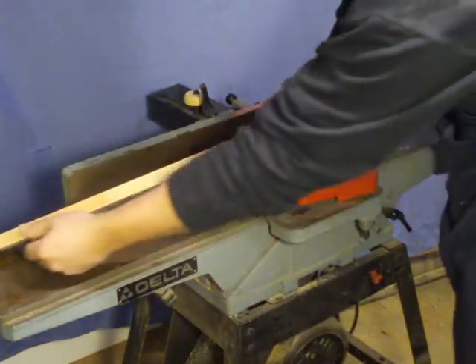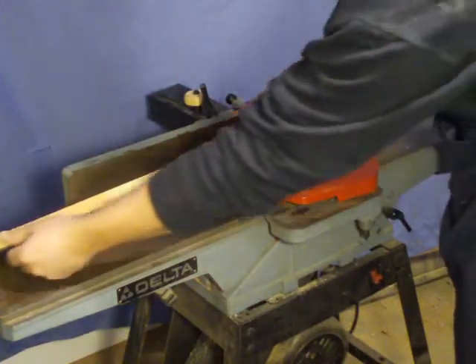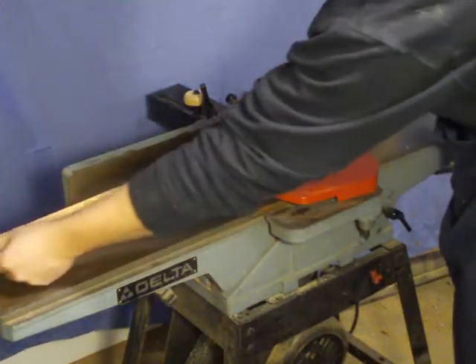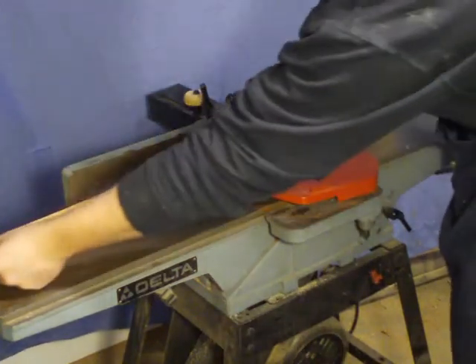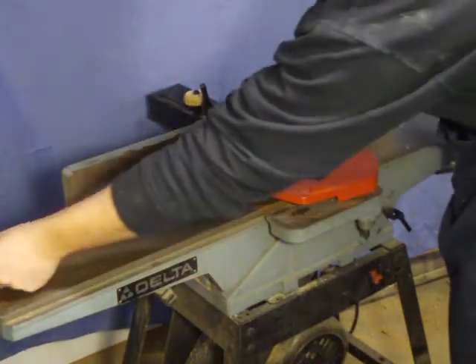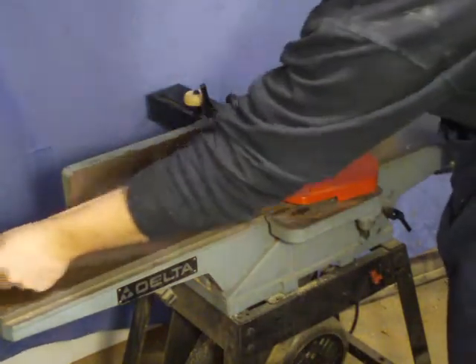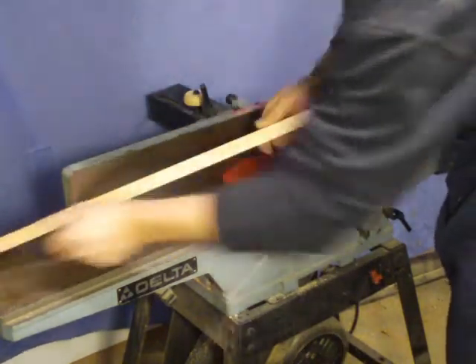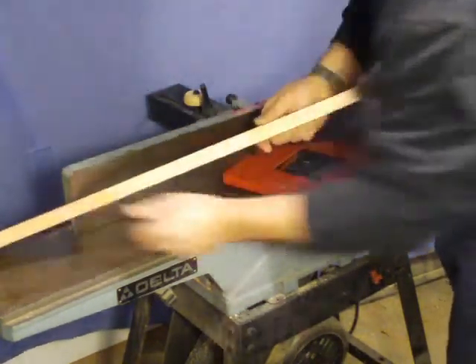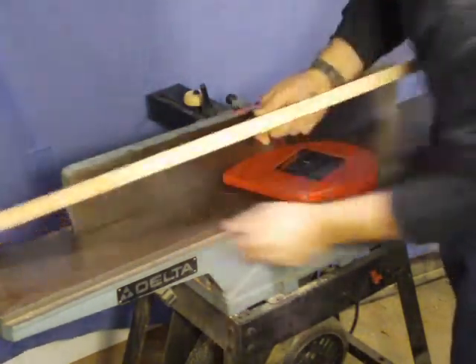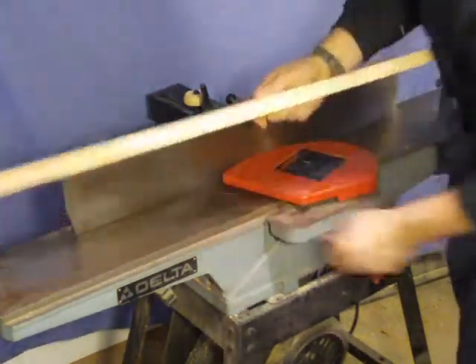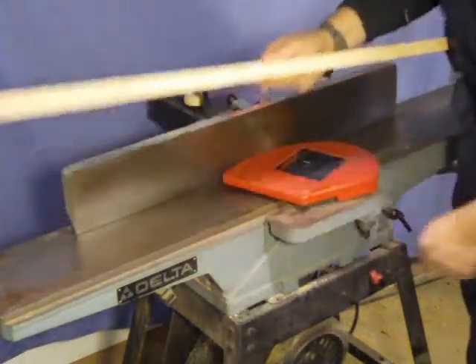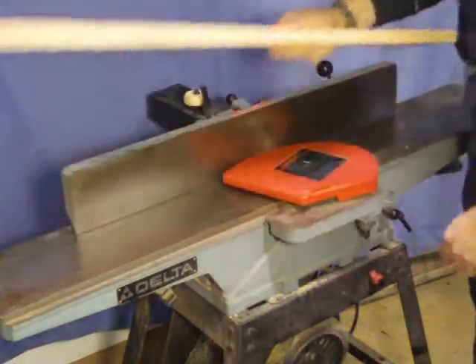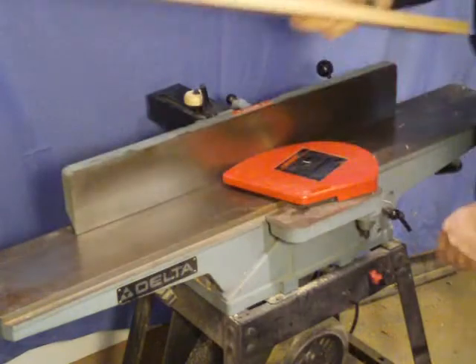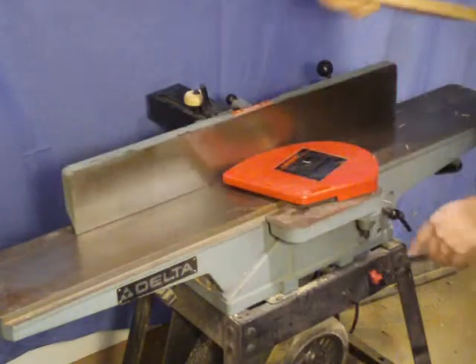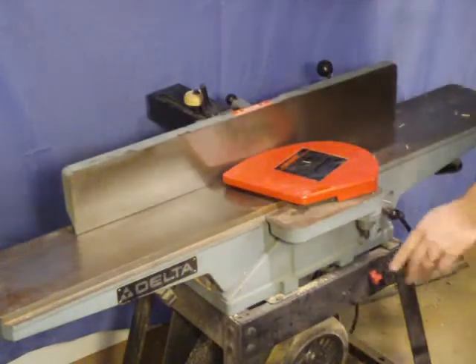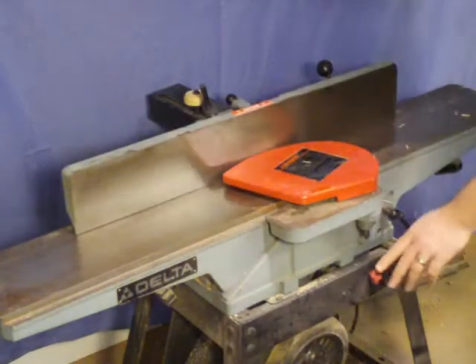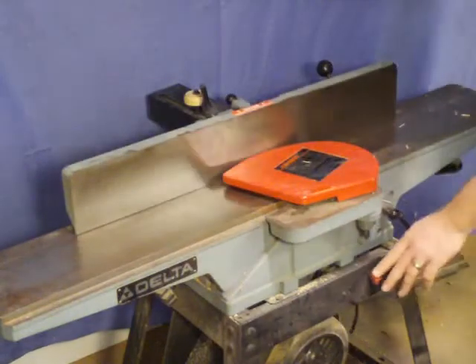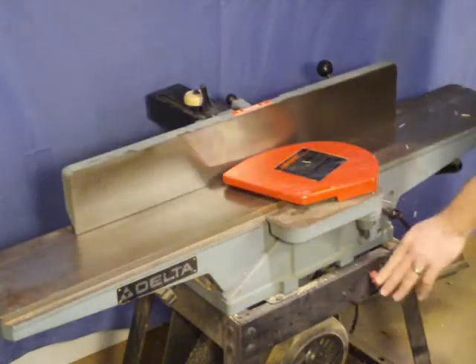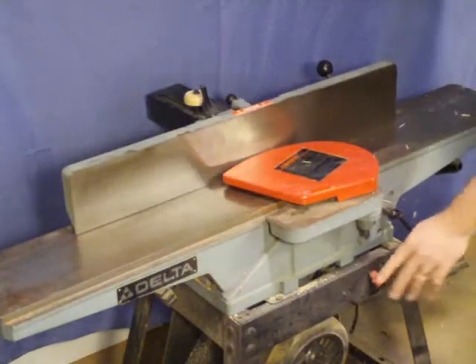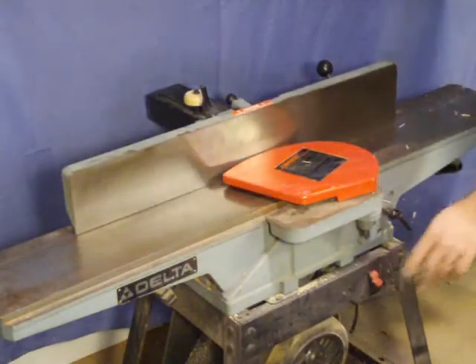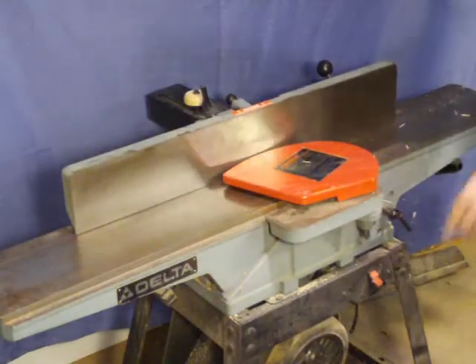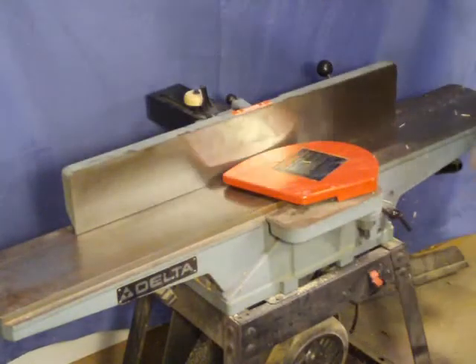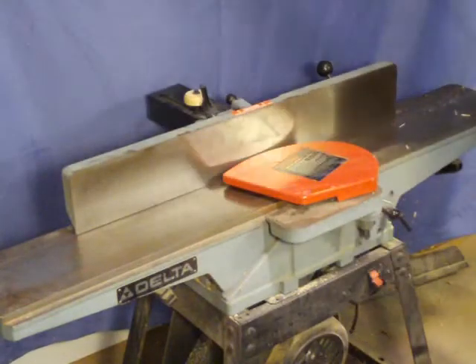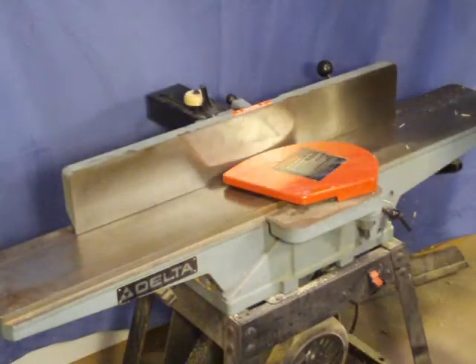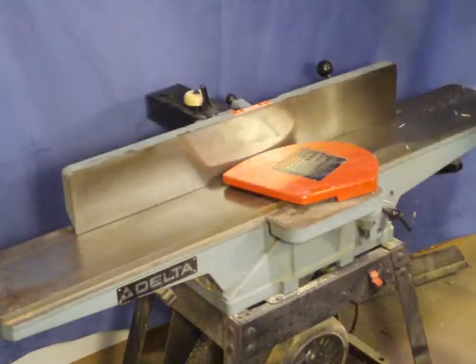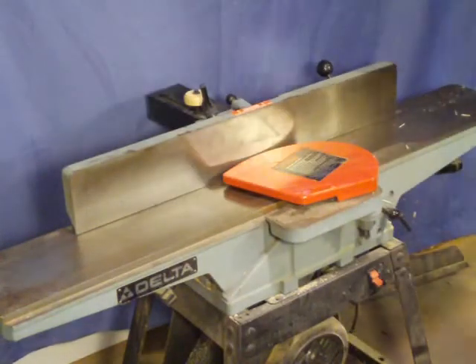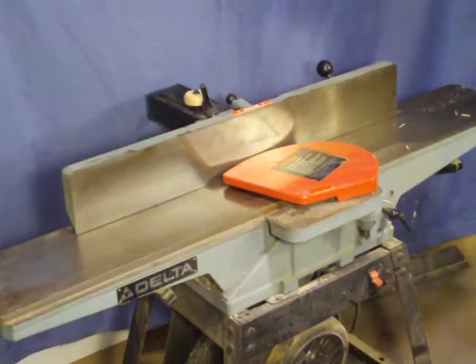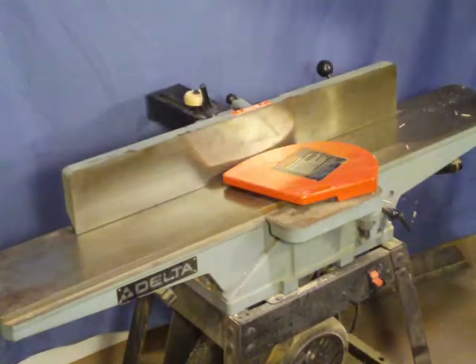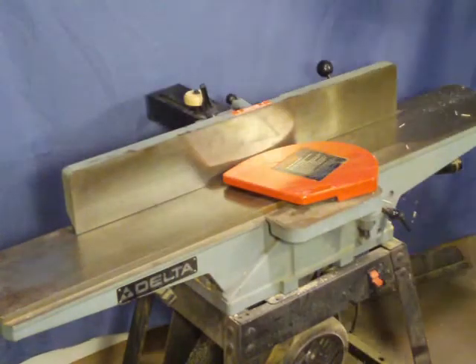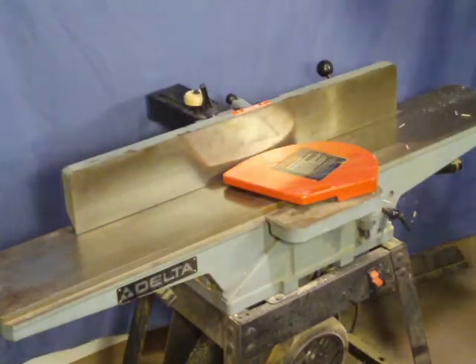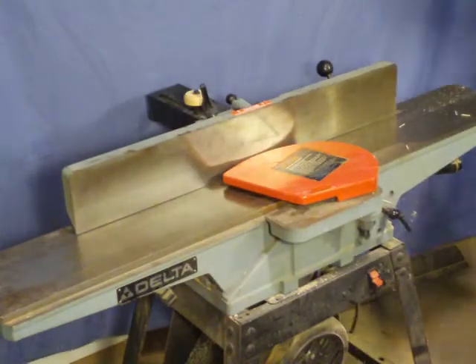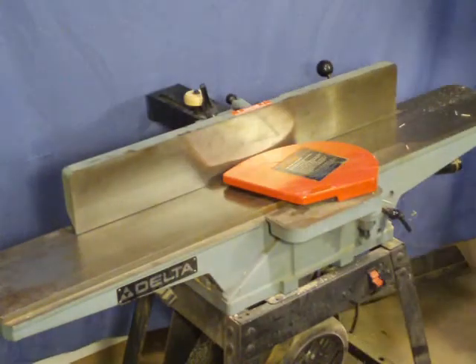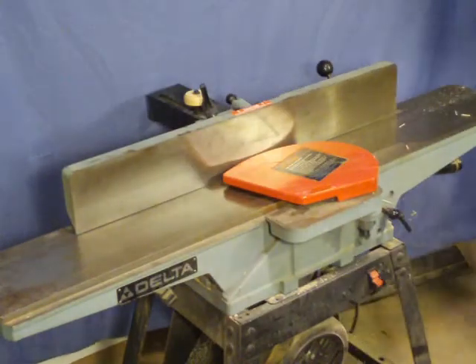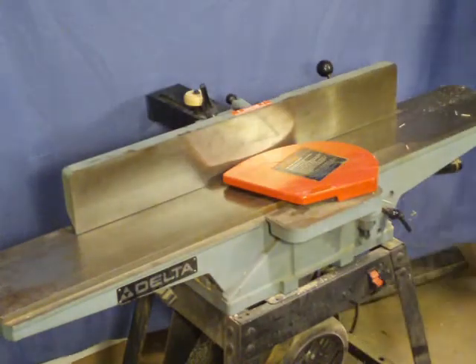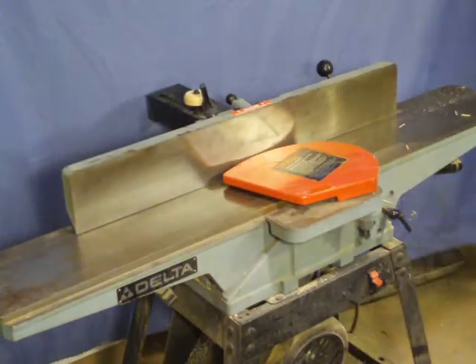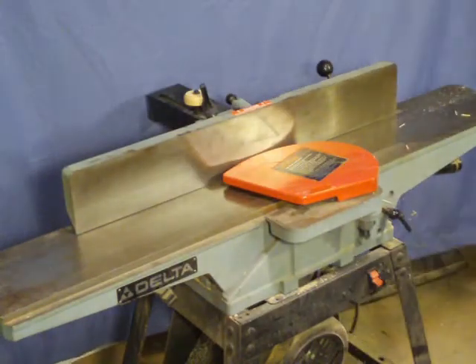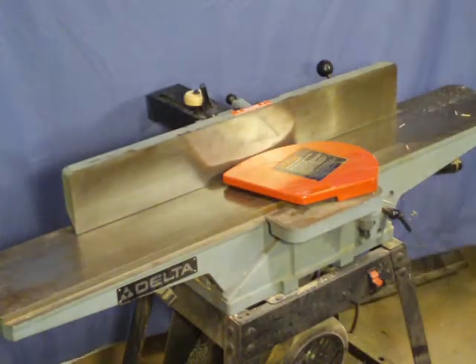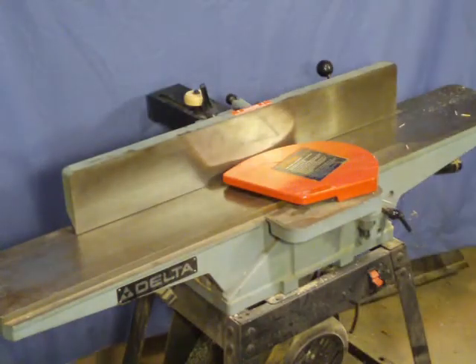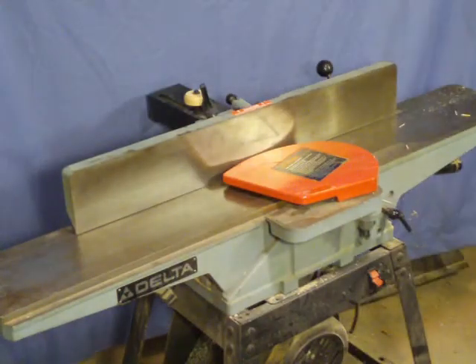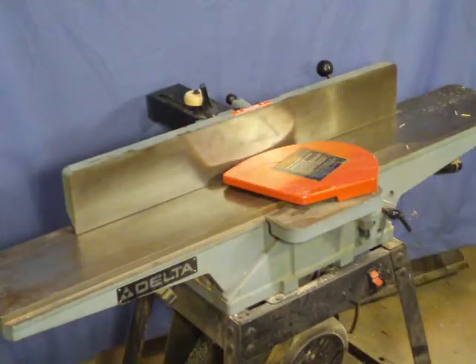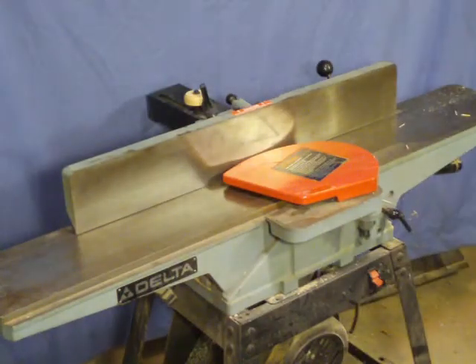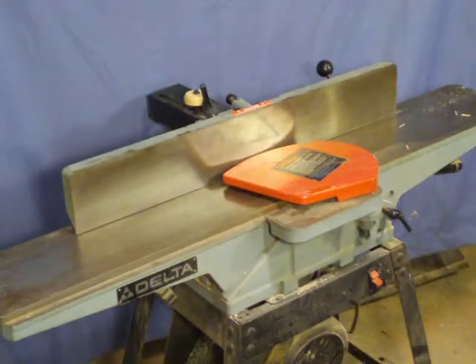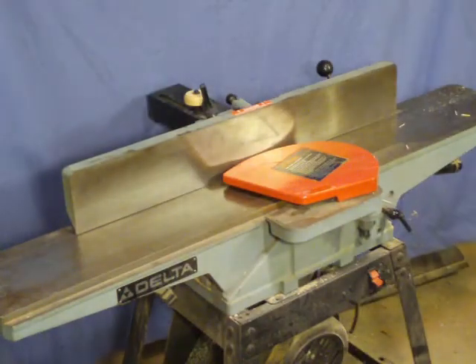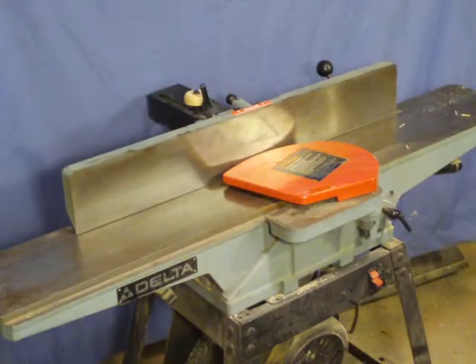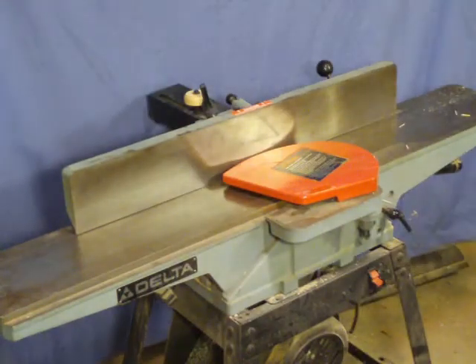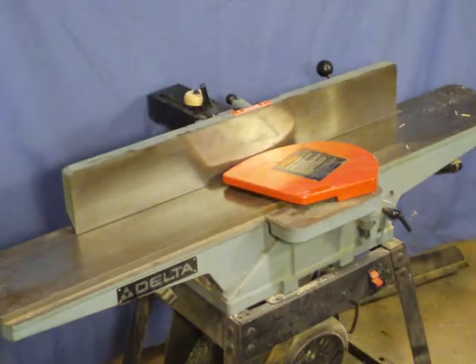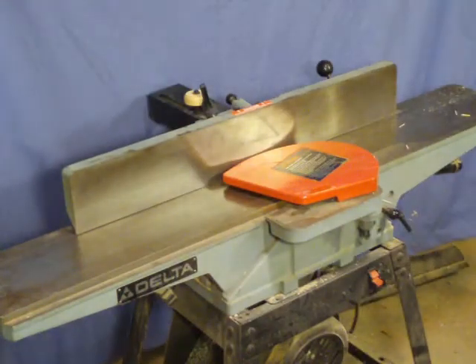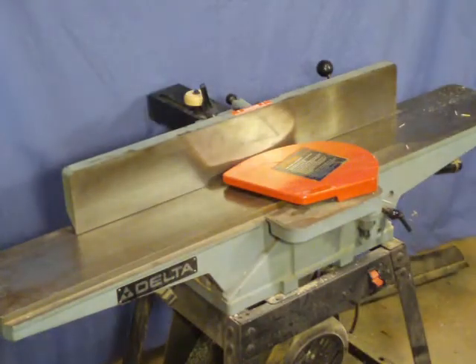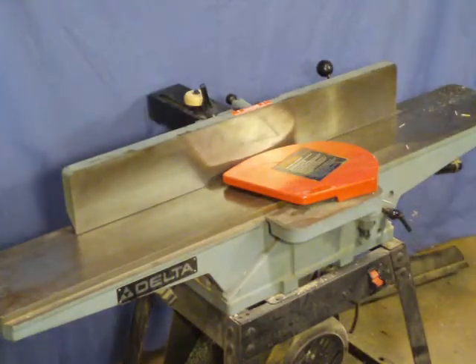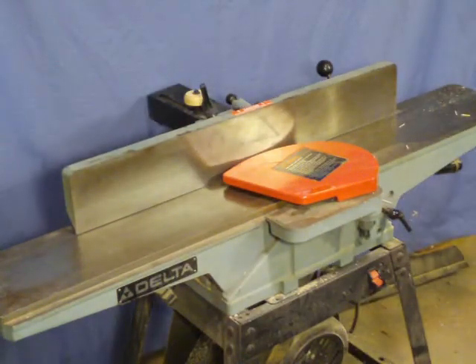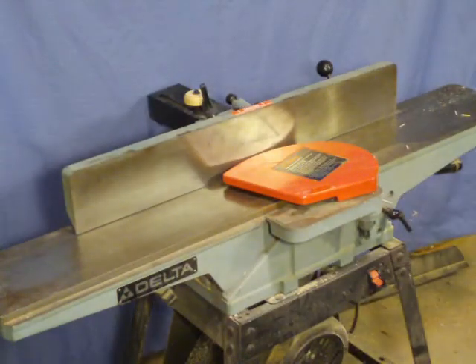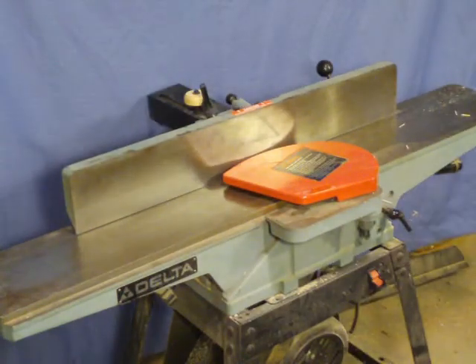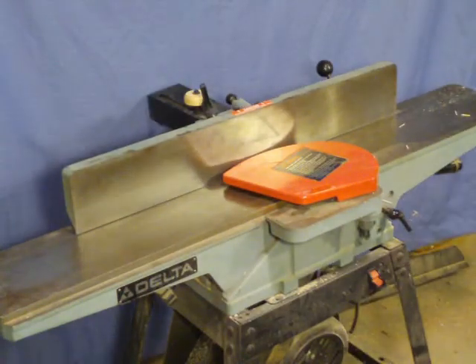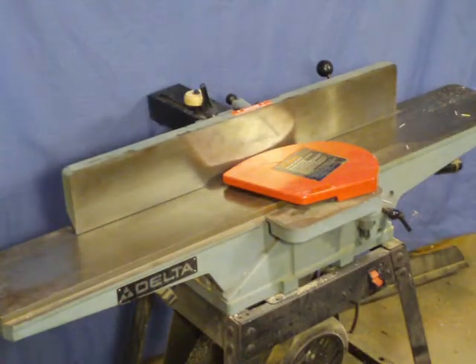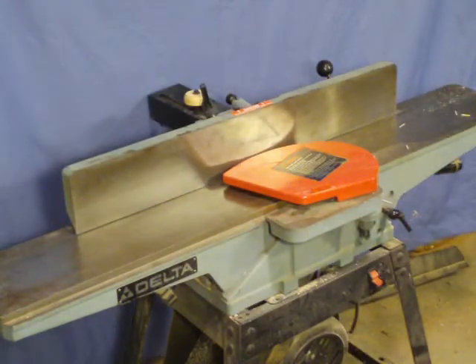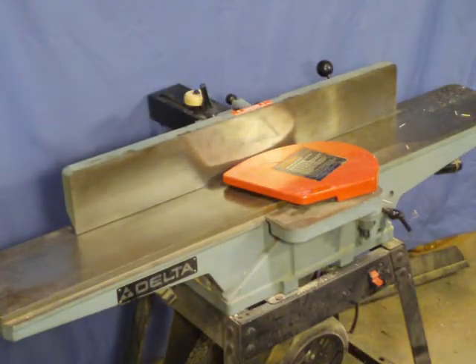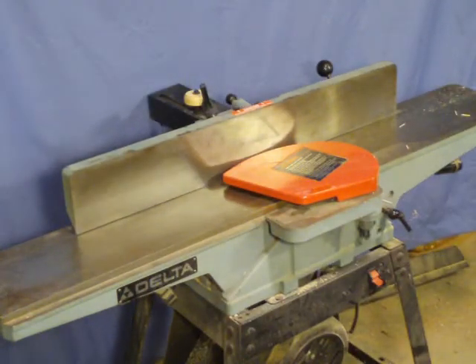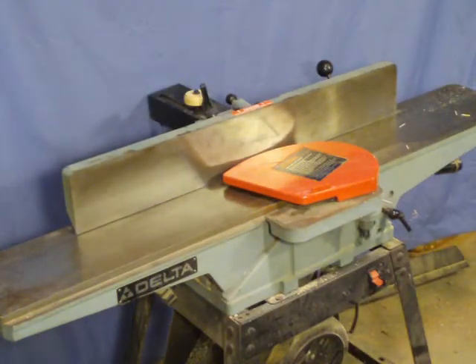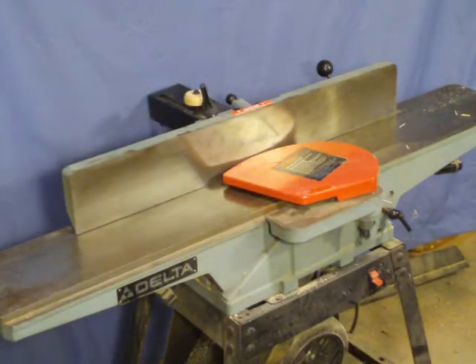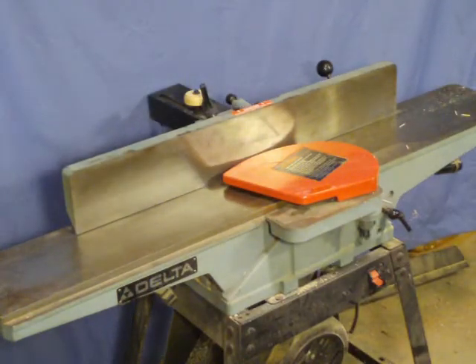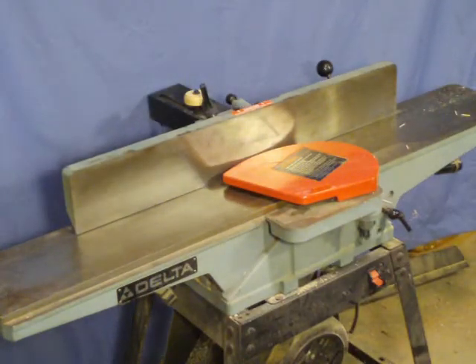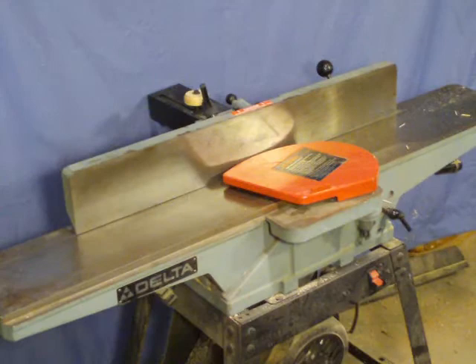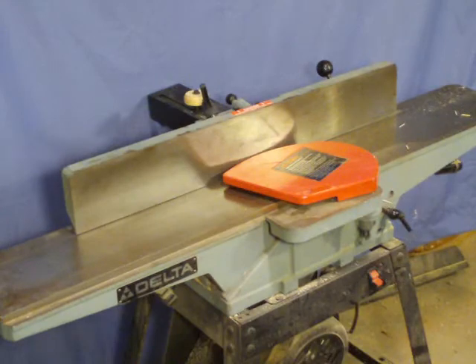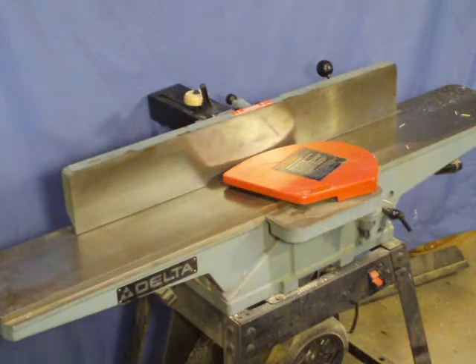Keep the fence and bed of your jointer cleaned and waxed to allow smooth passes, but don't push too fast or you will leave ripples in the edge.